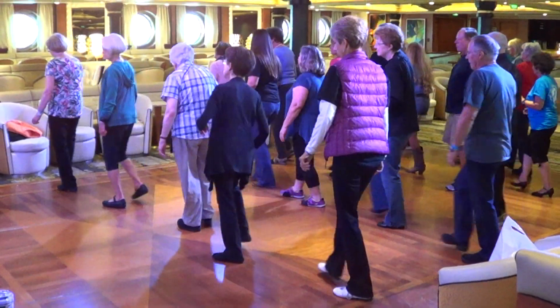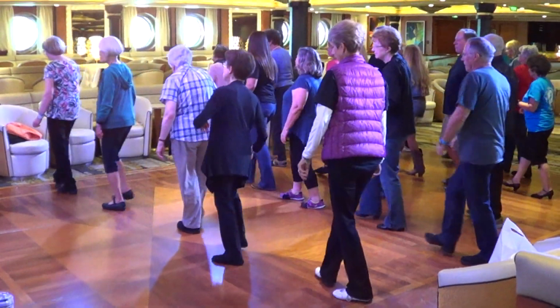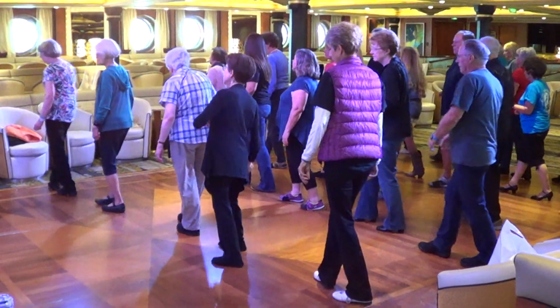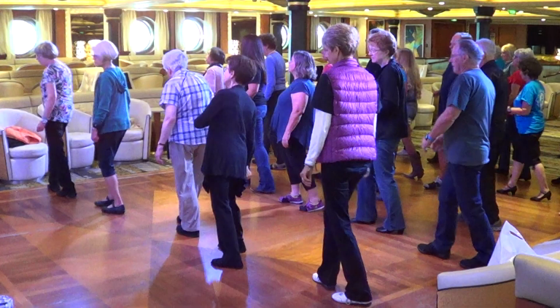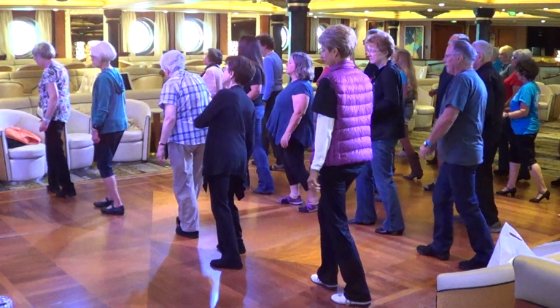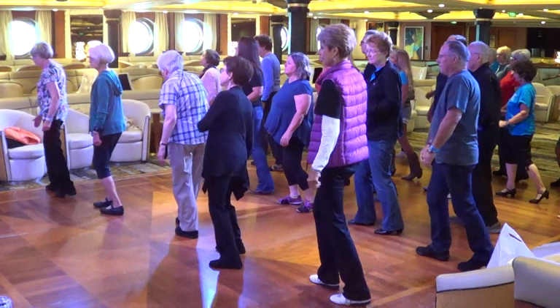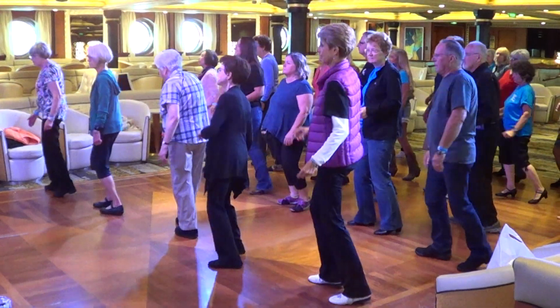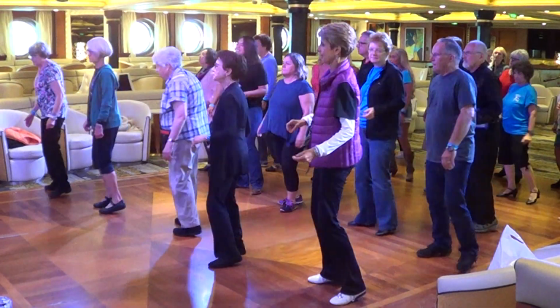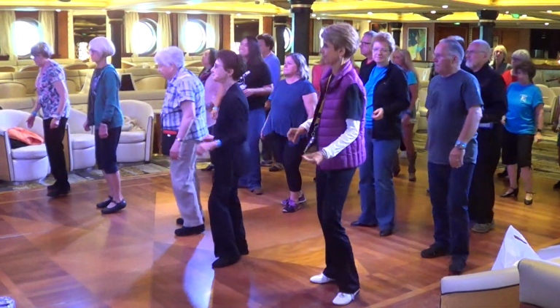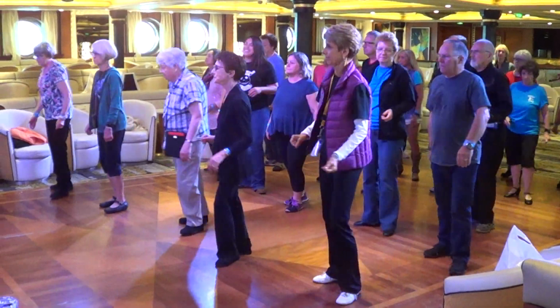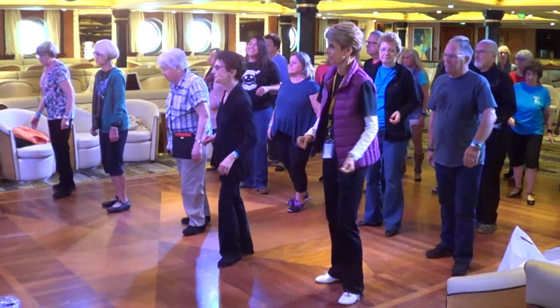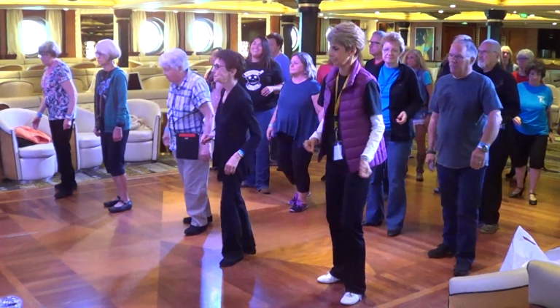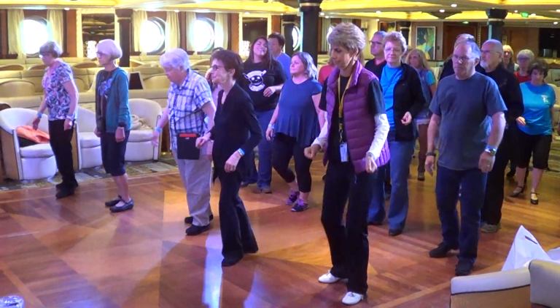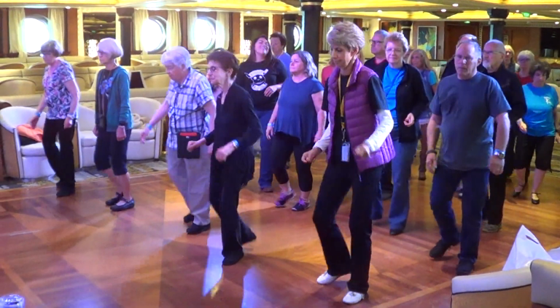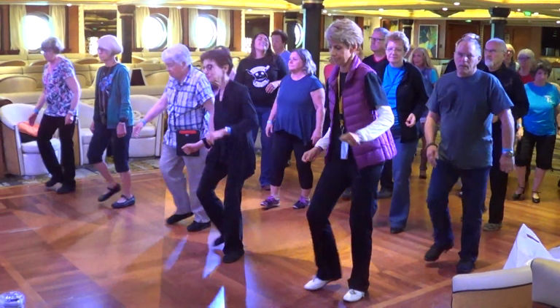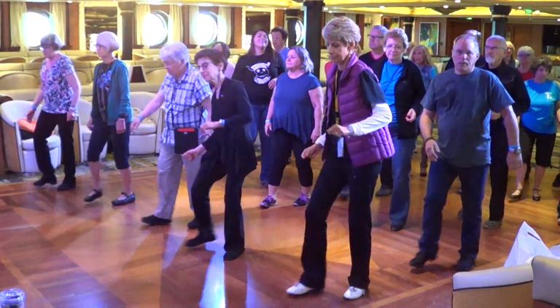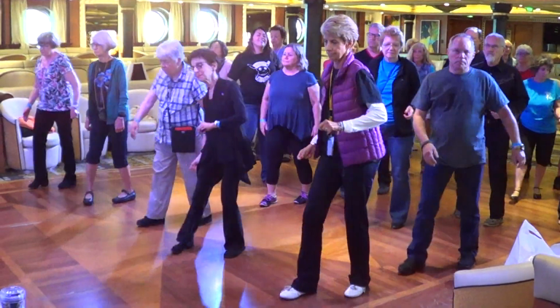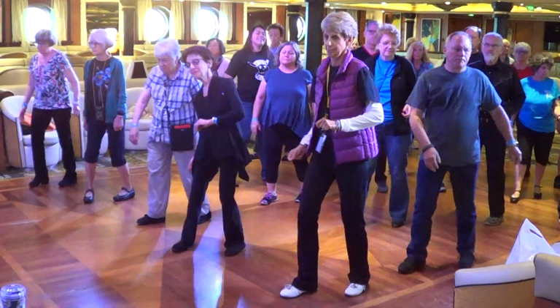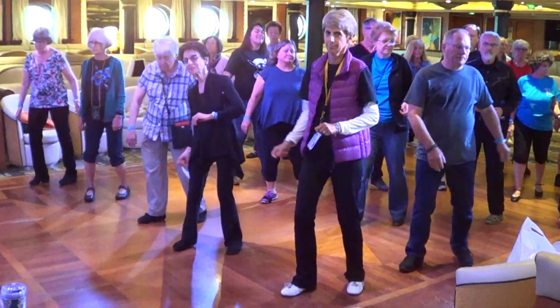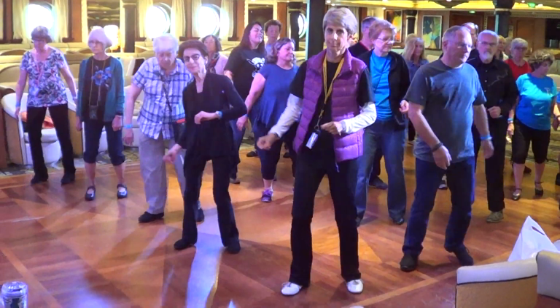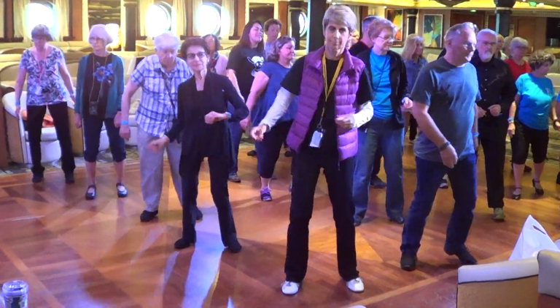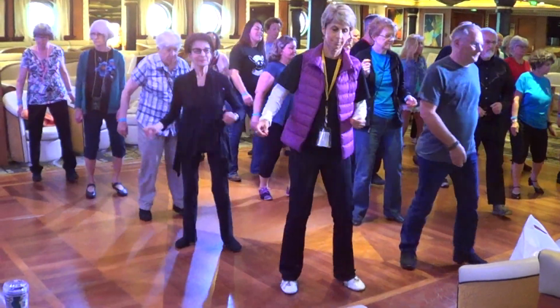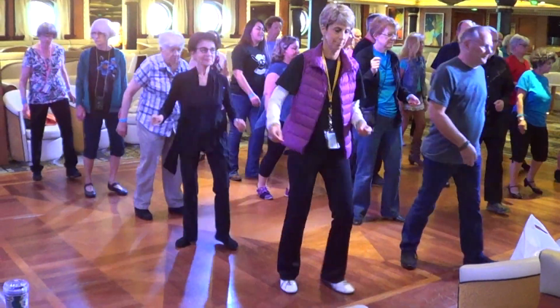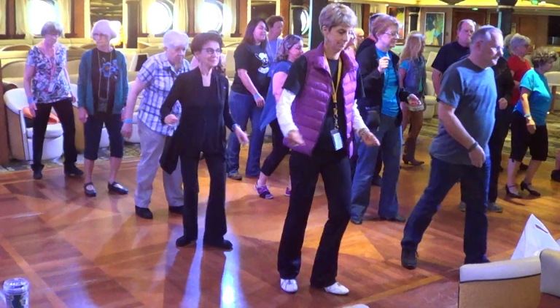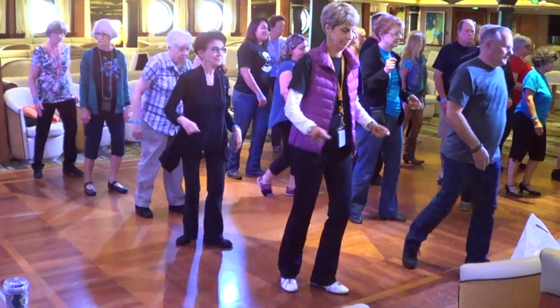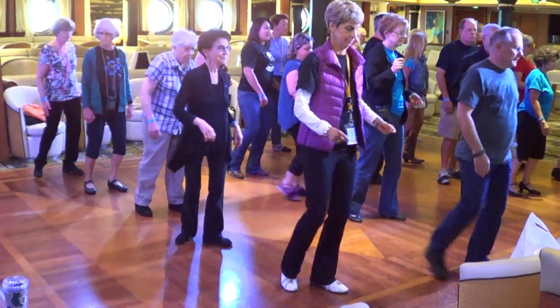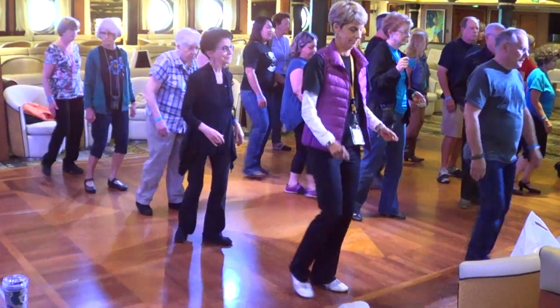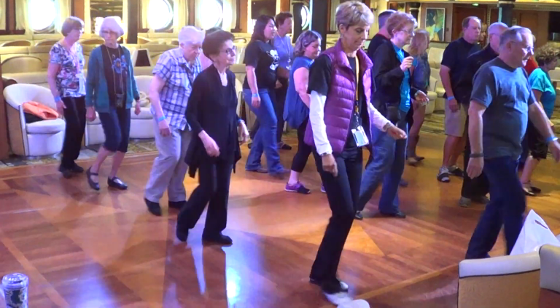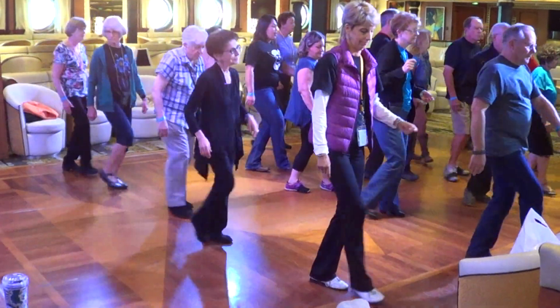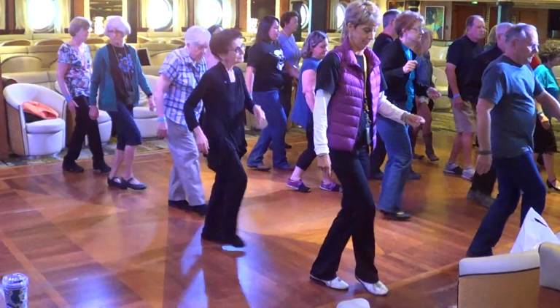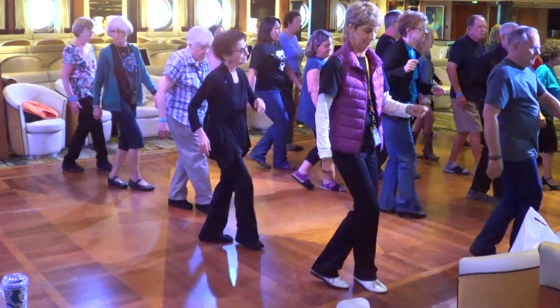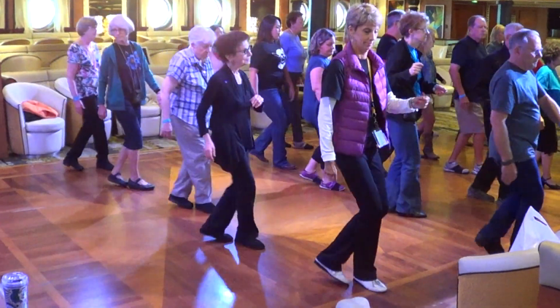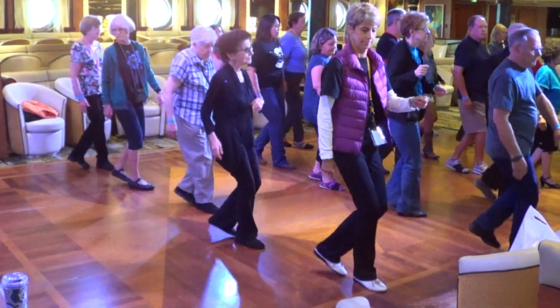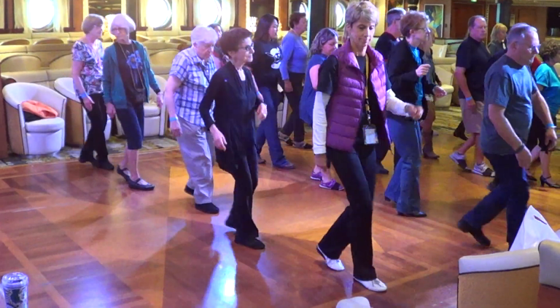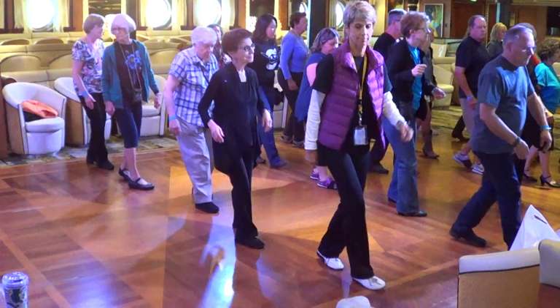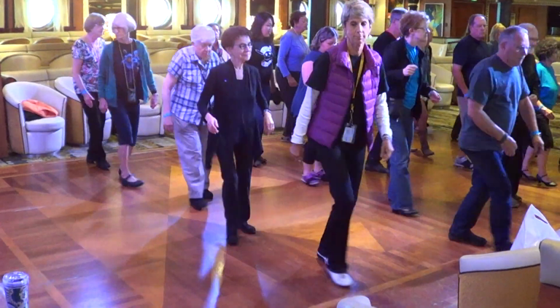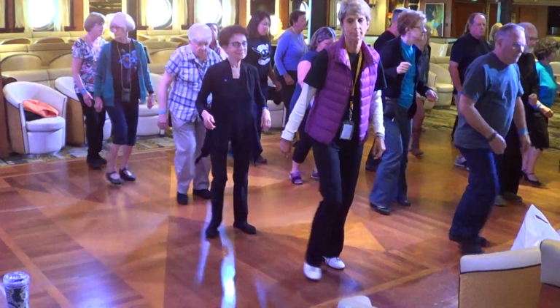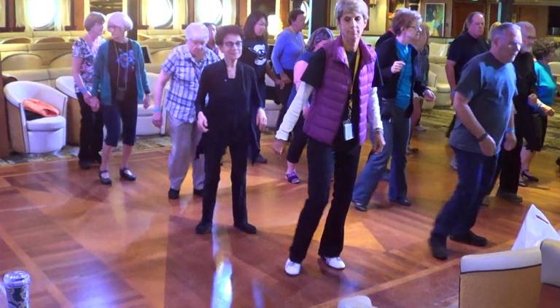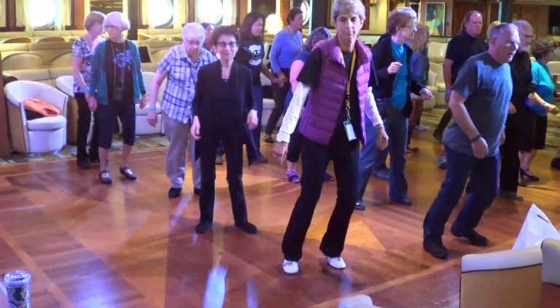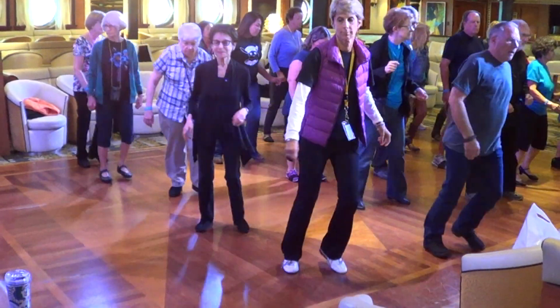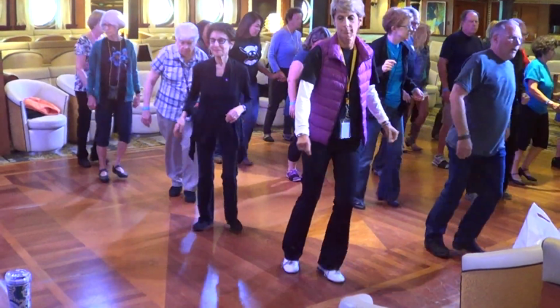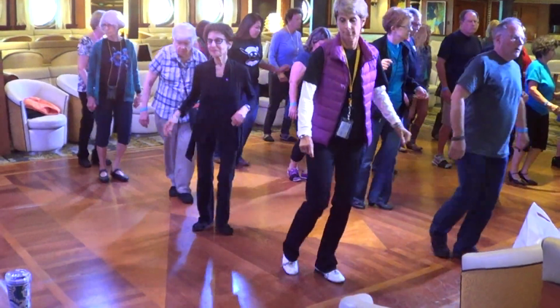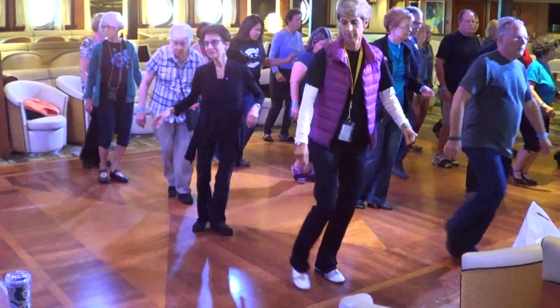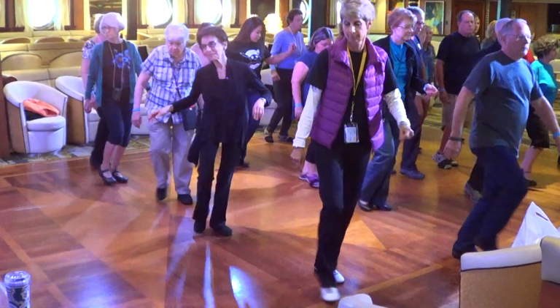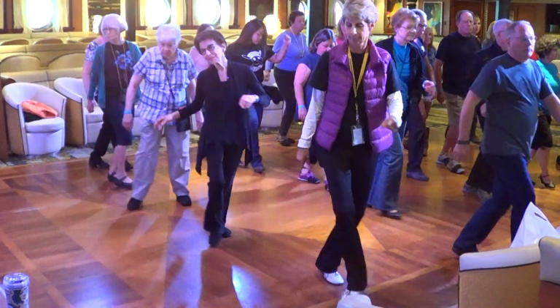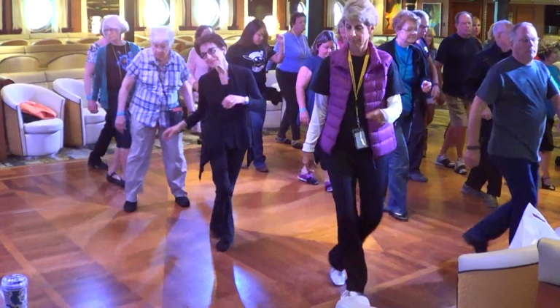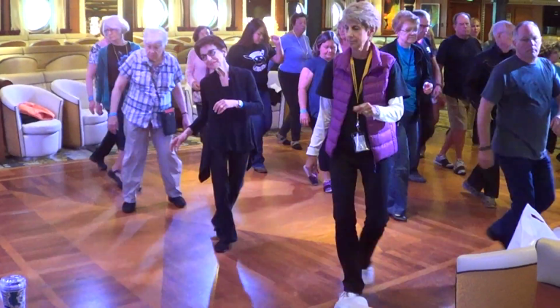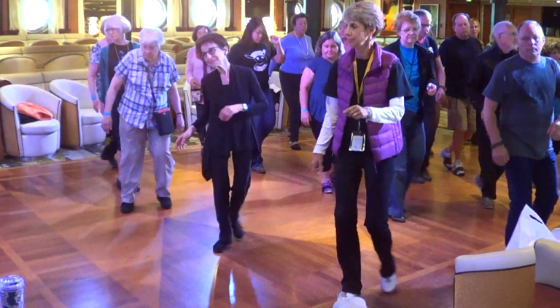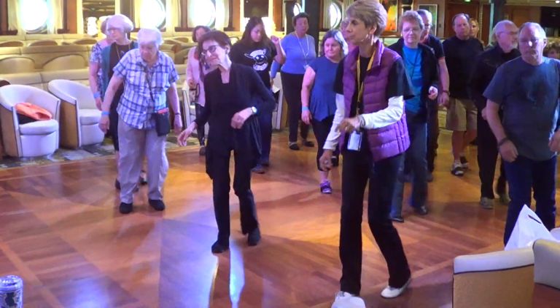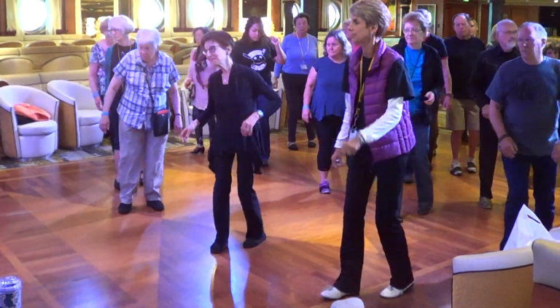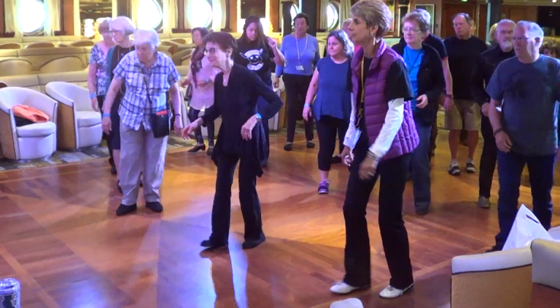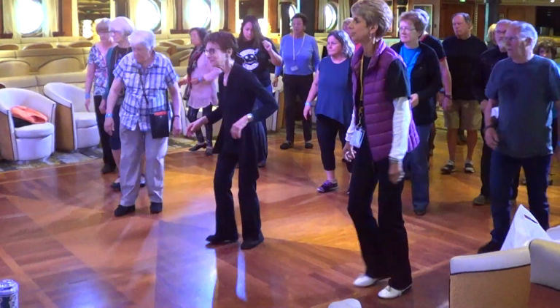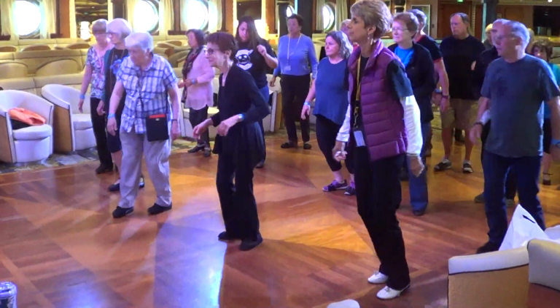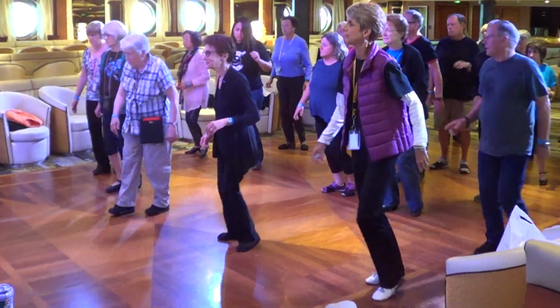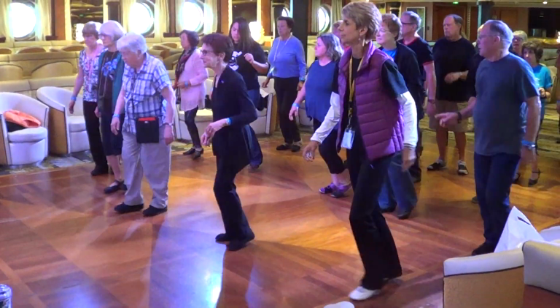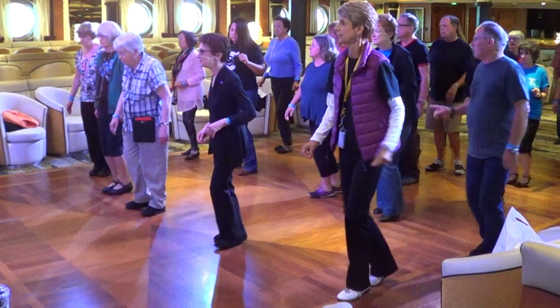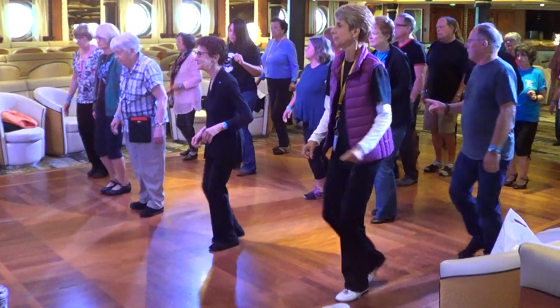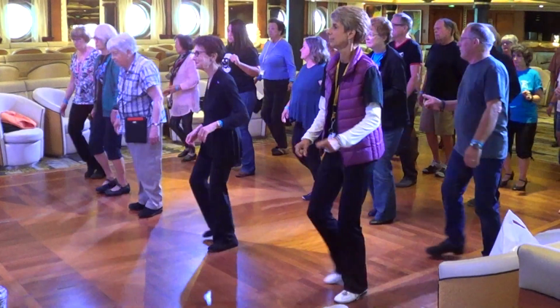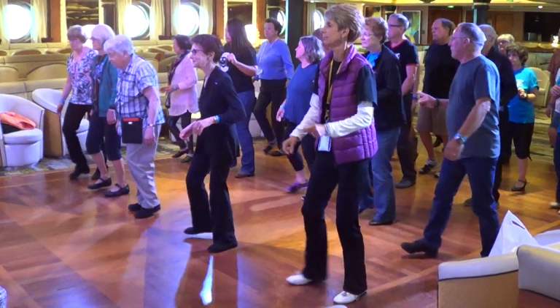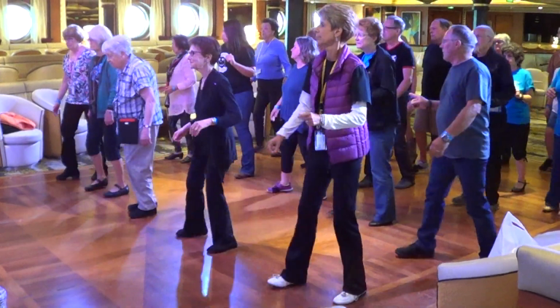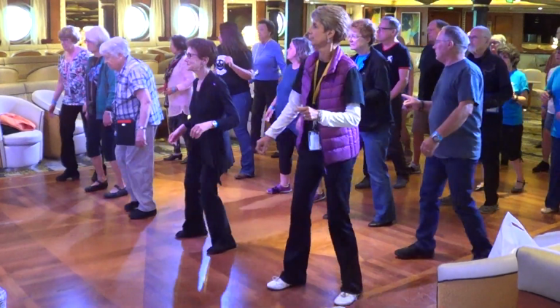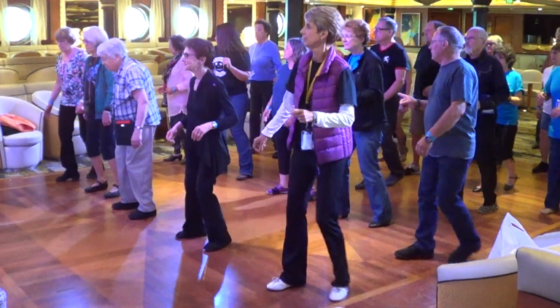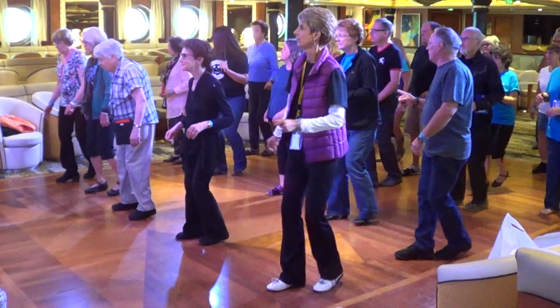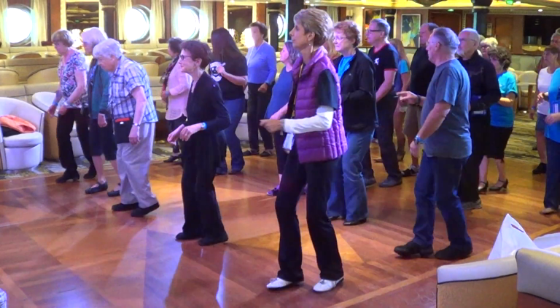Step, turn. Come on. Jazz box, jazz box front, and great line.